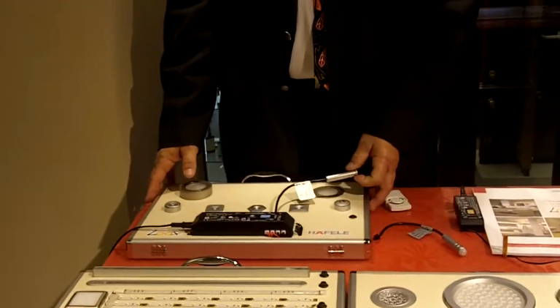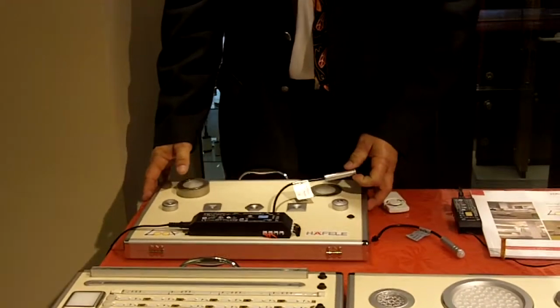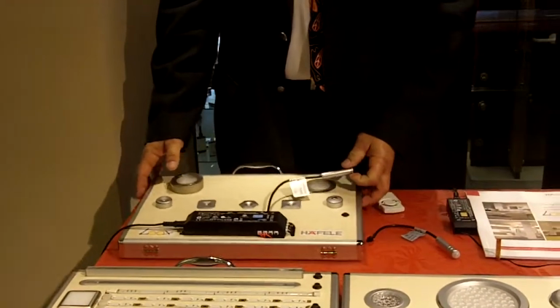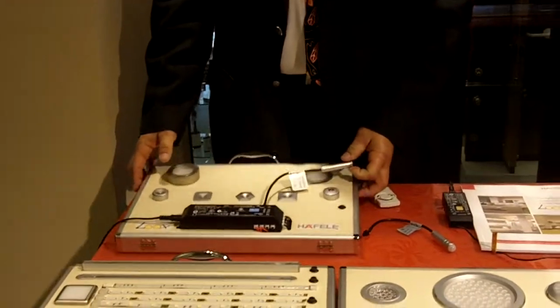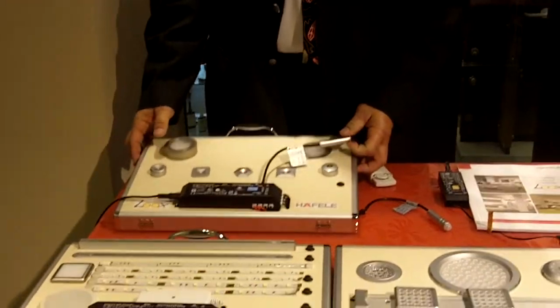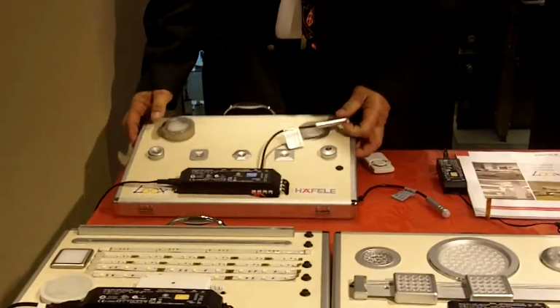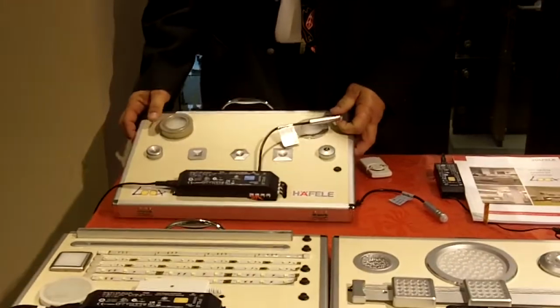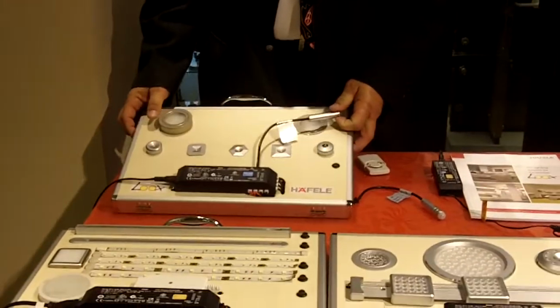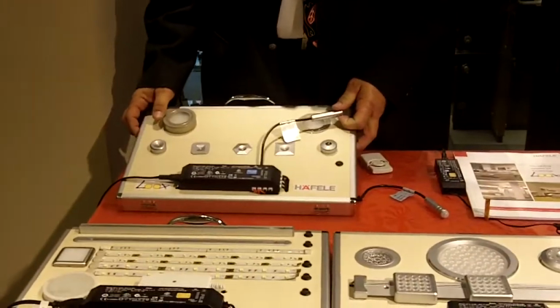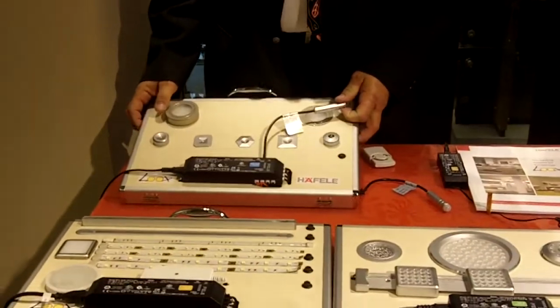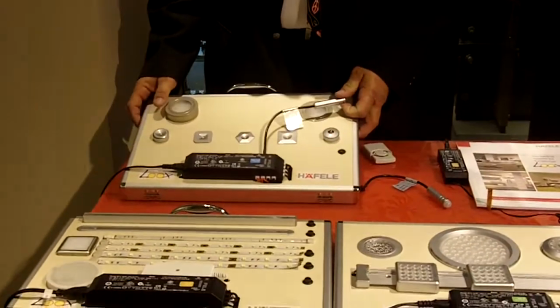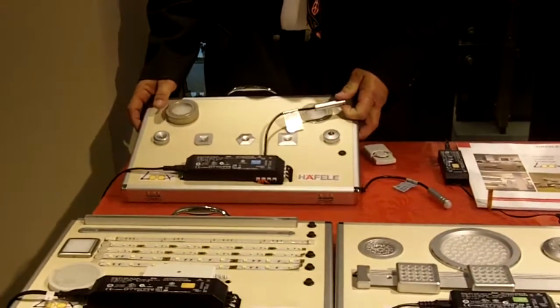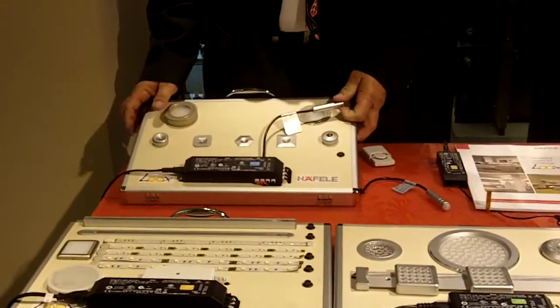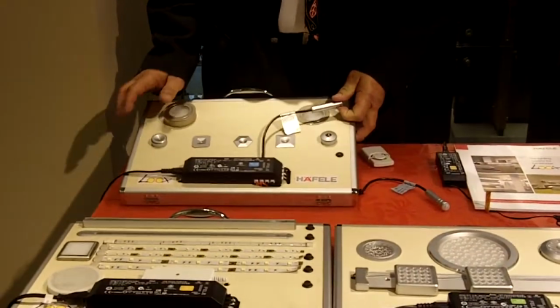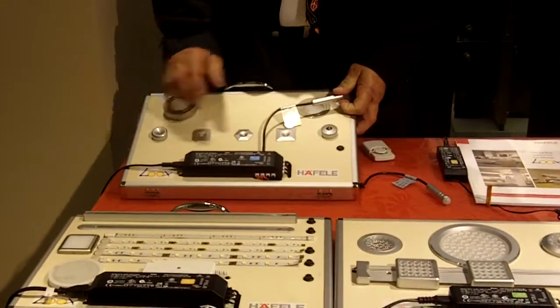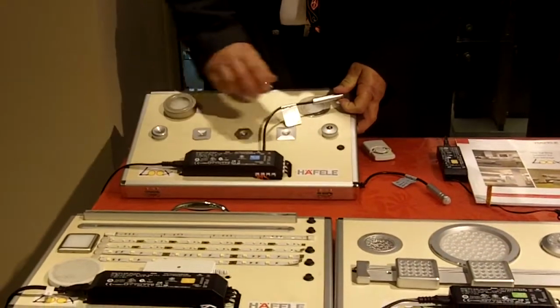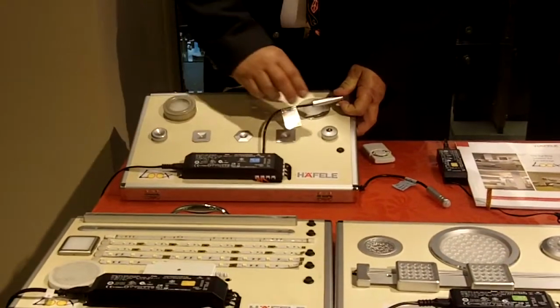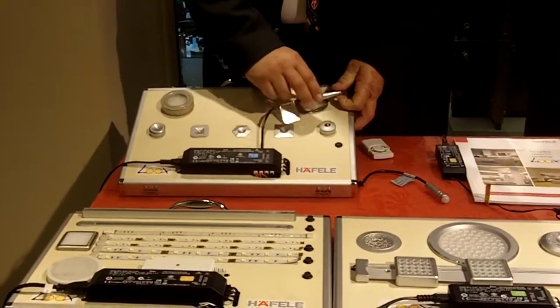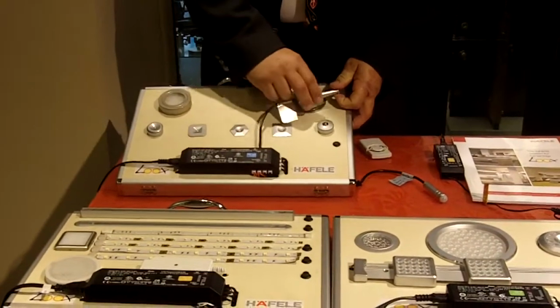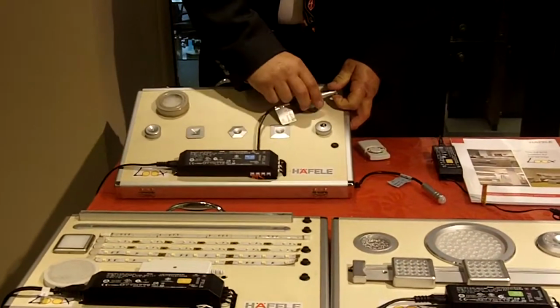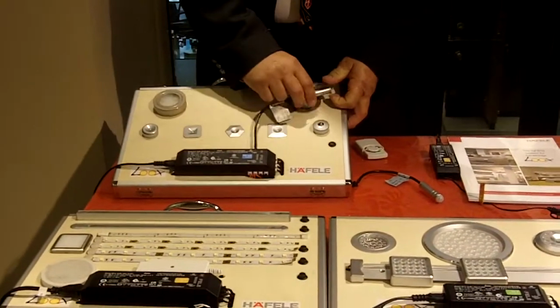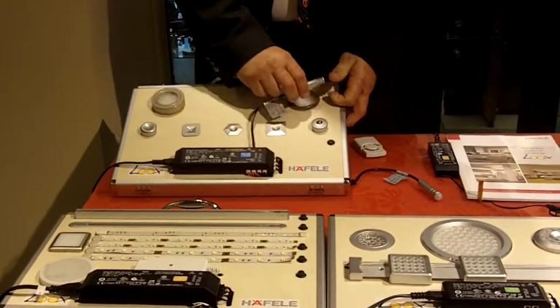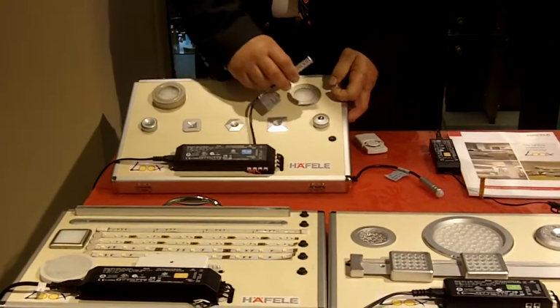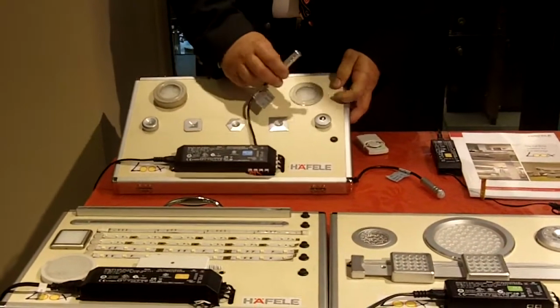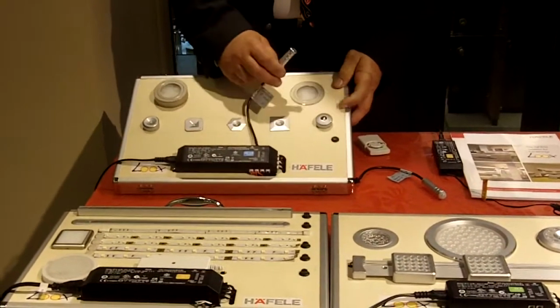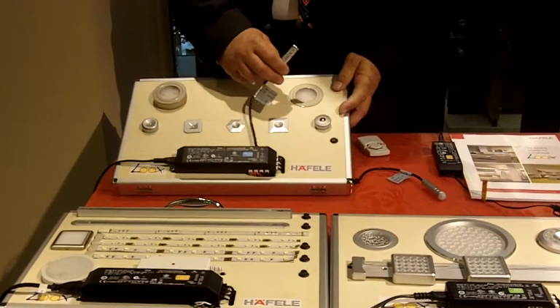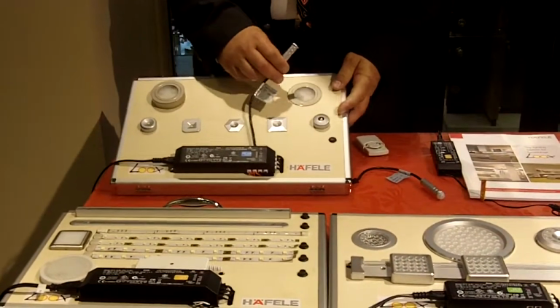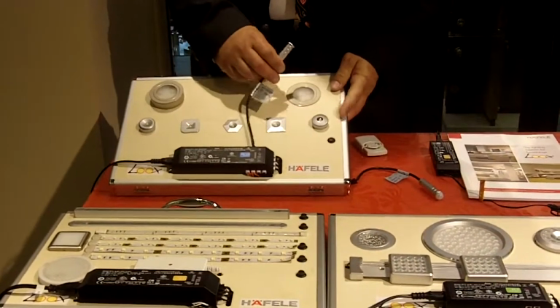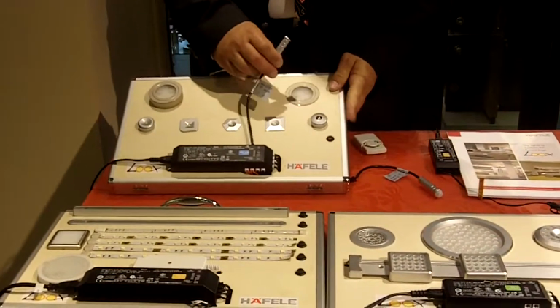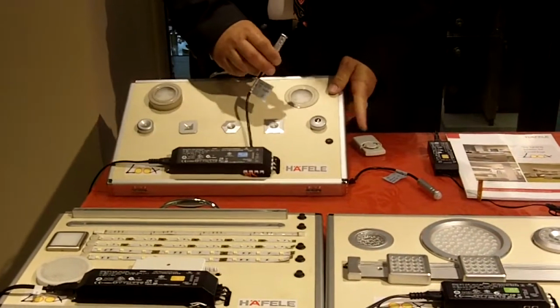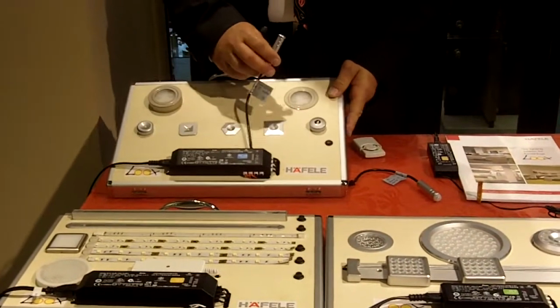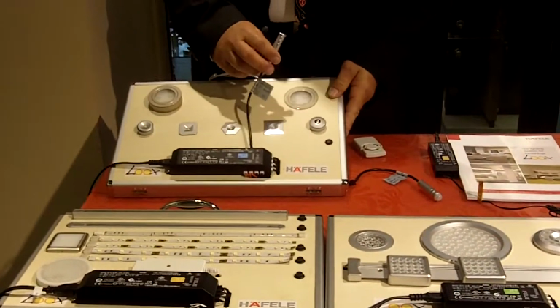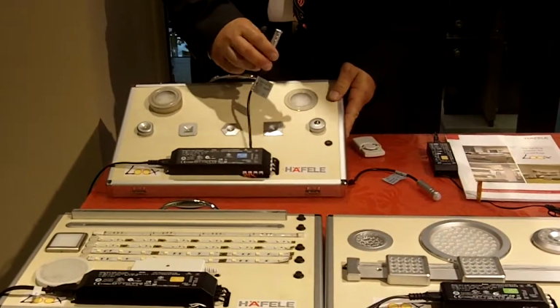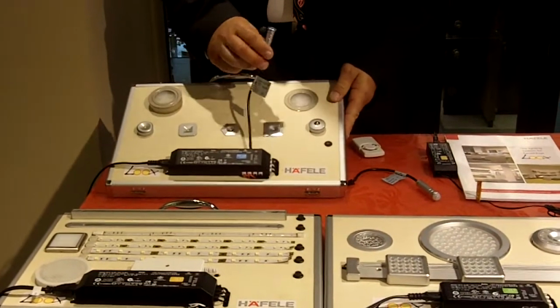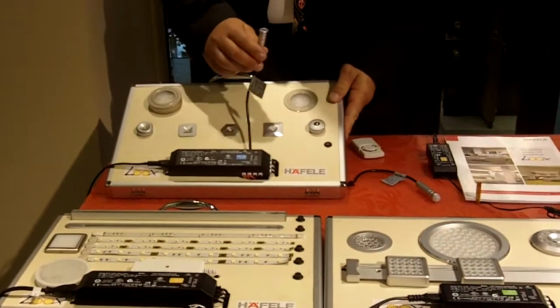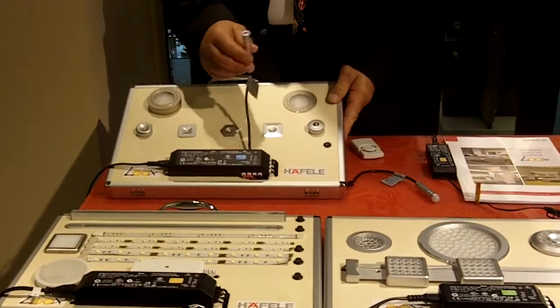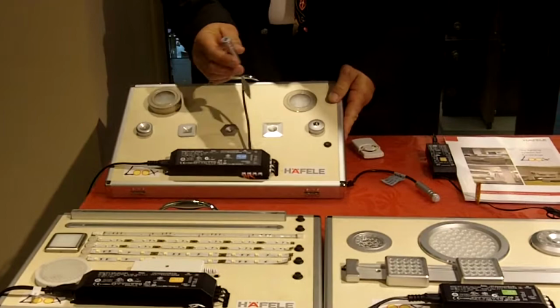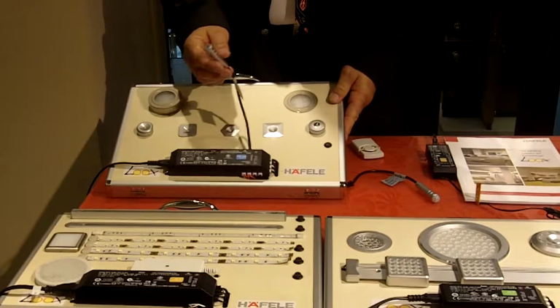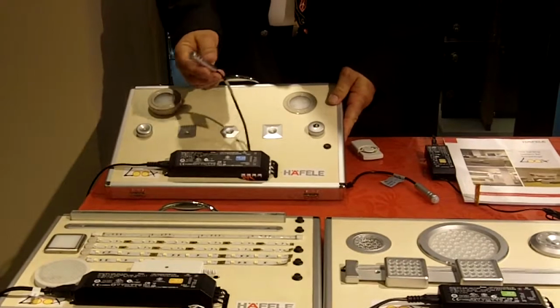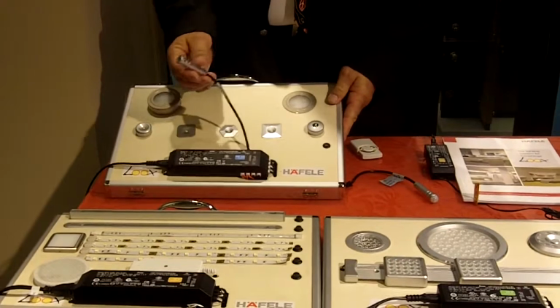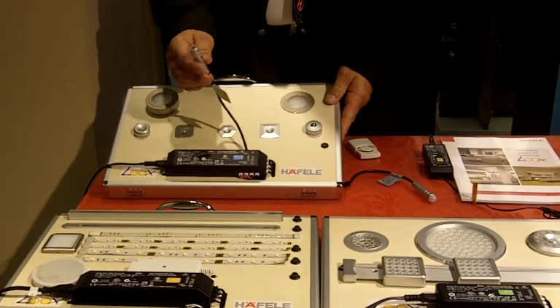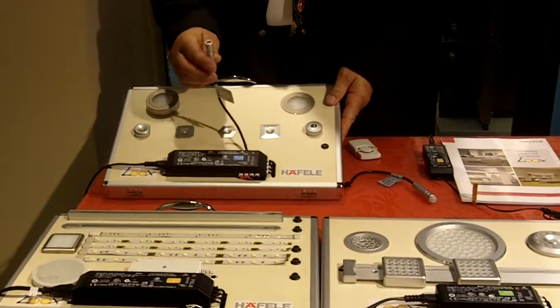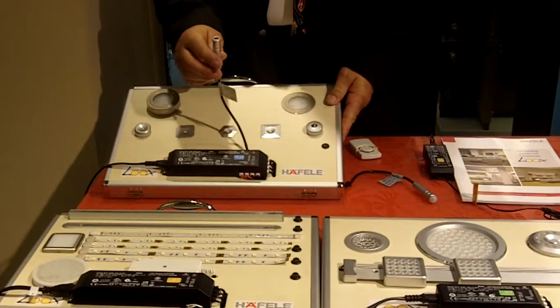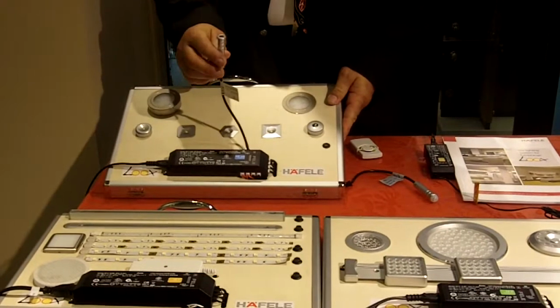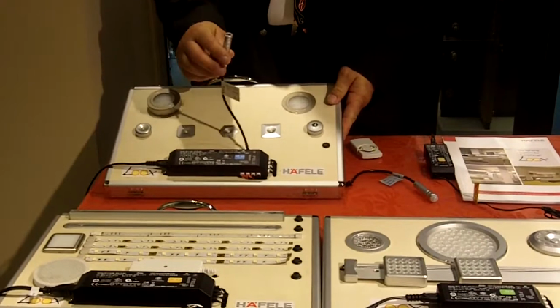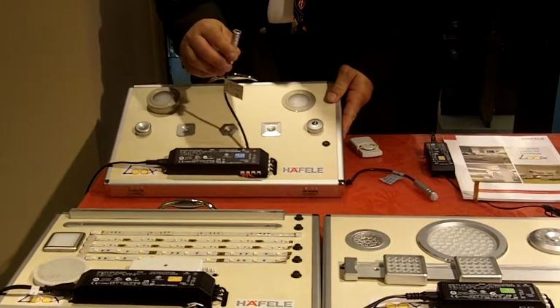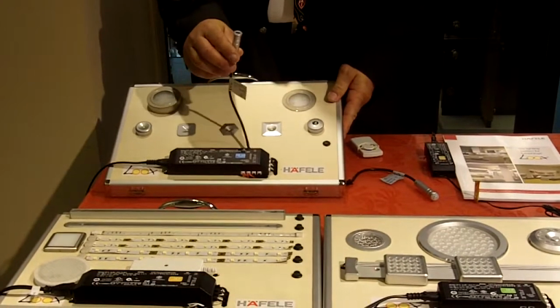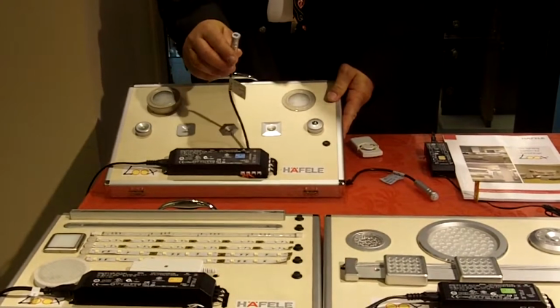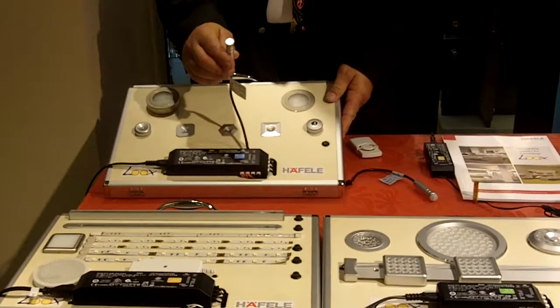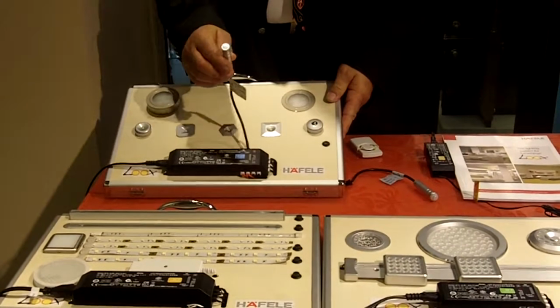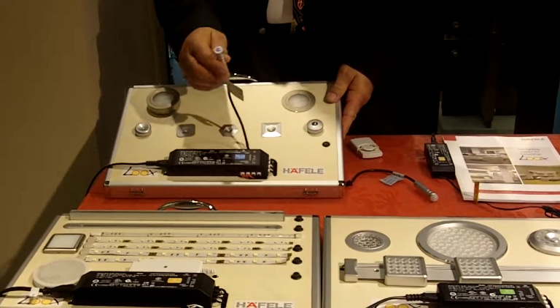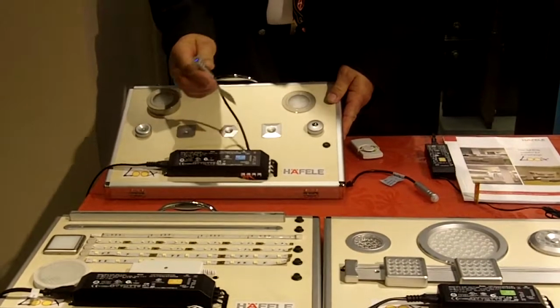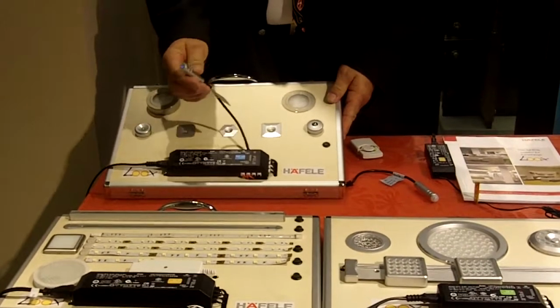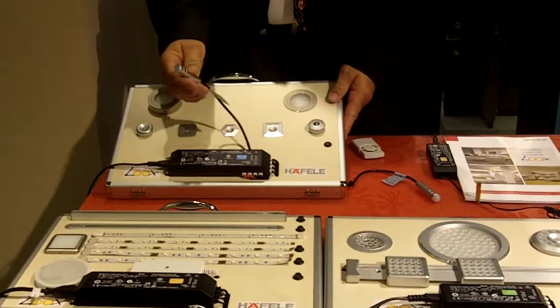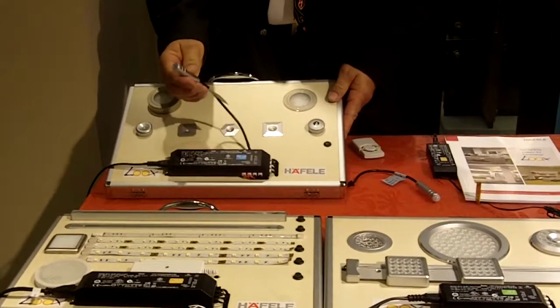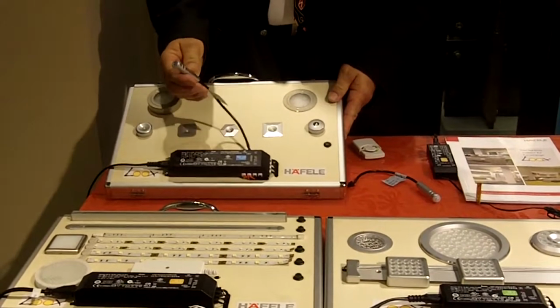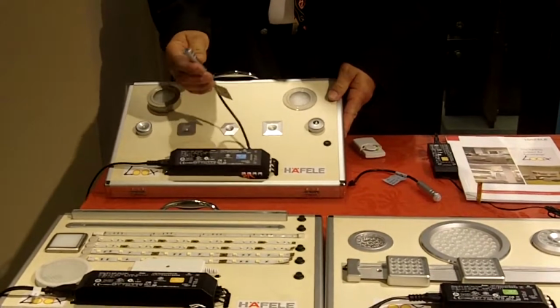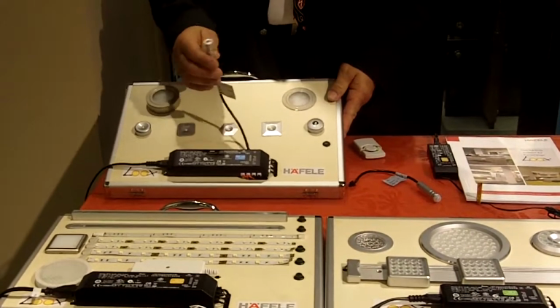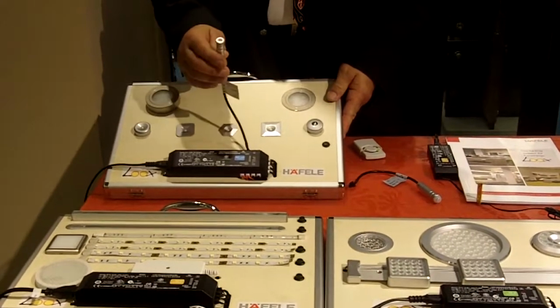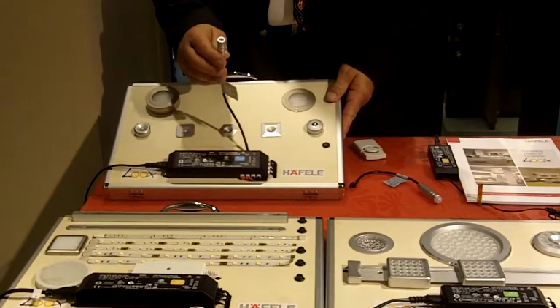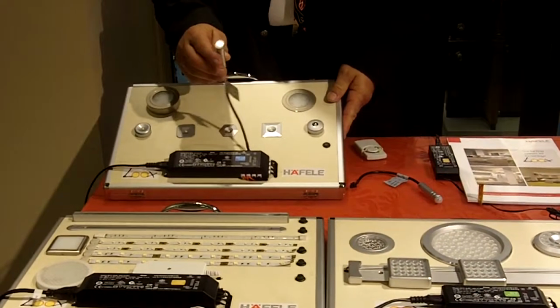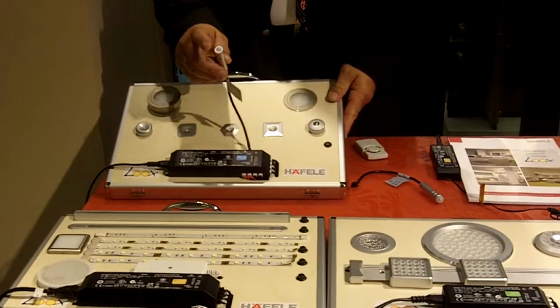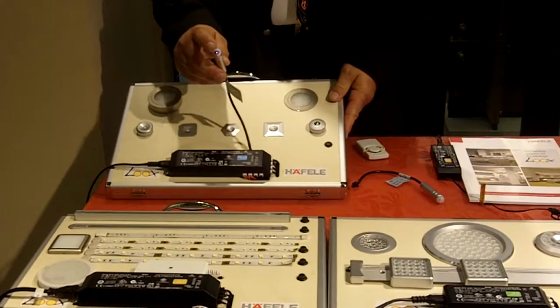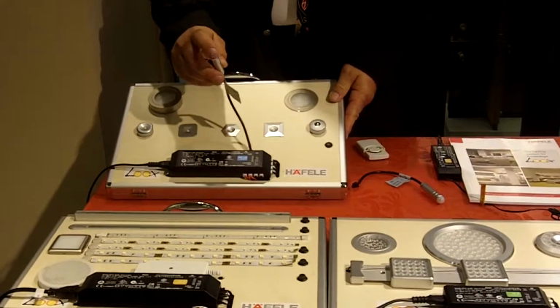It's available for under cabinets. This version is great for task lighting, and we also have switches available.